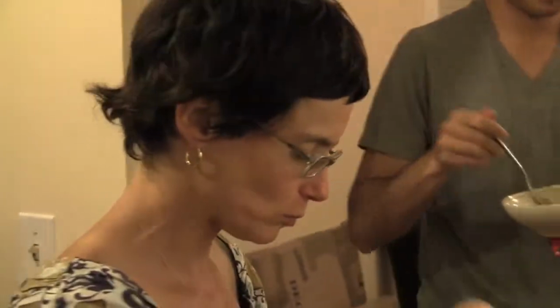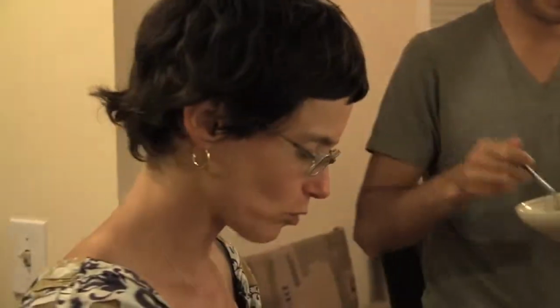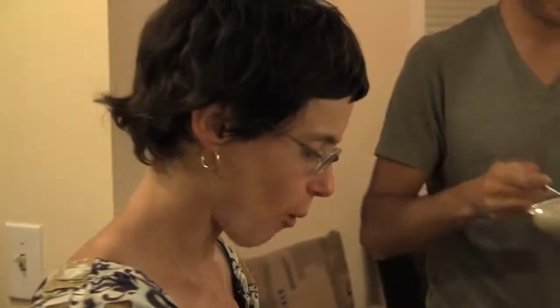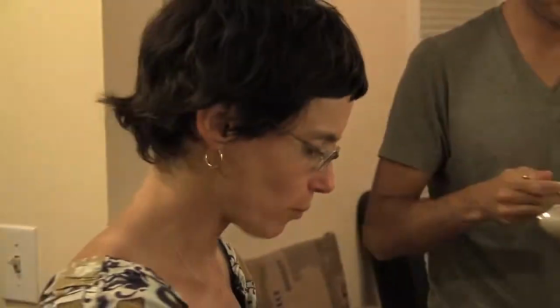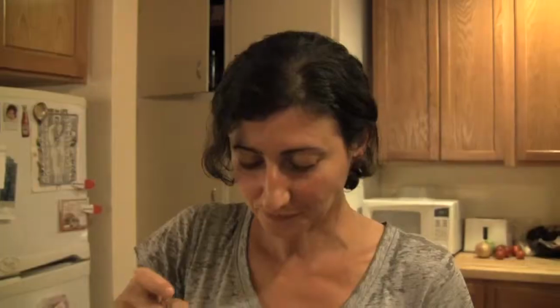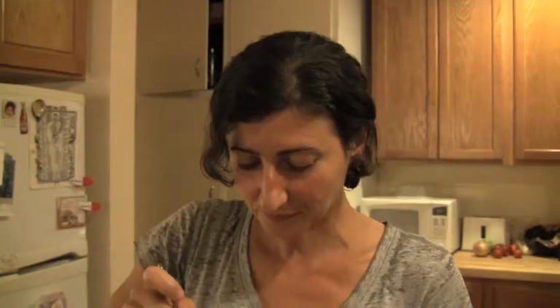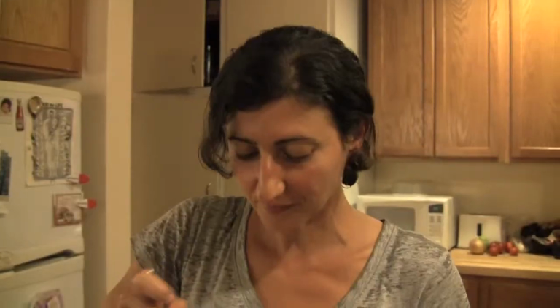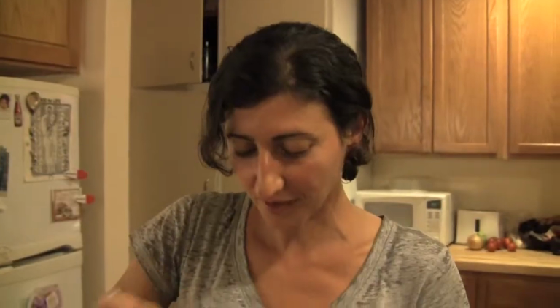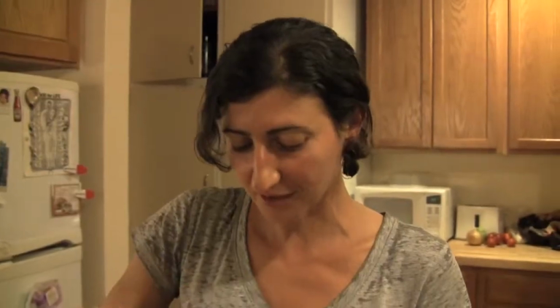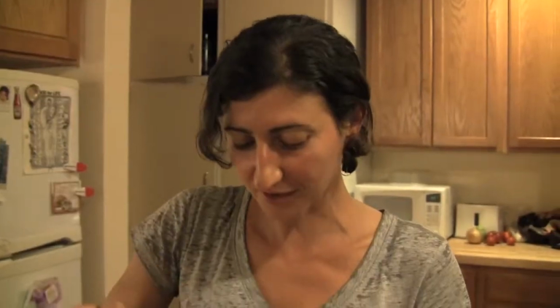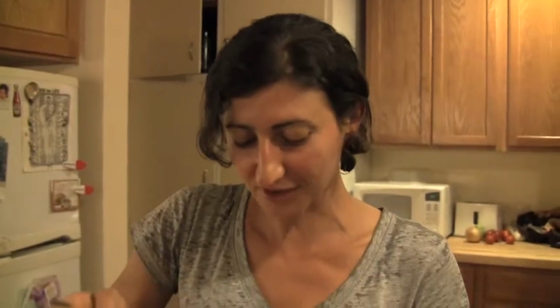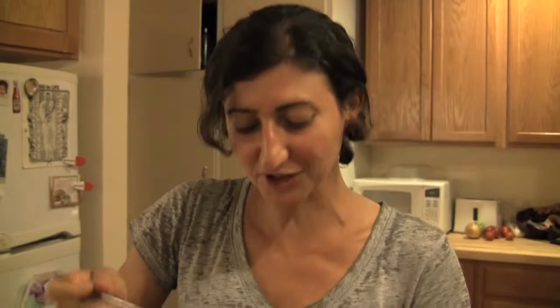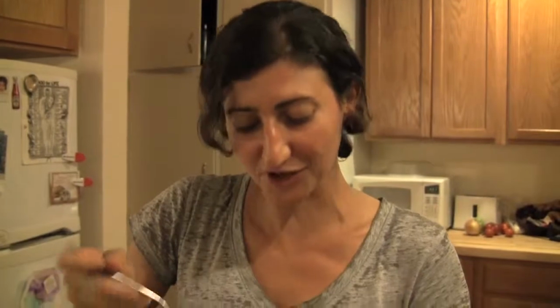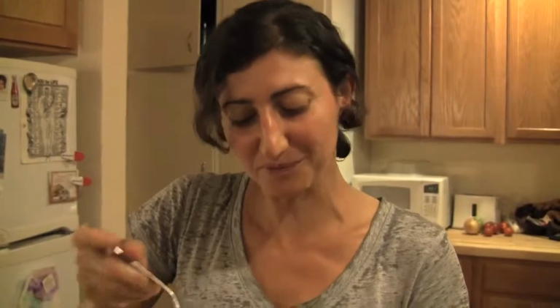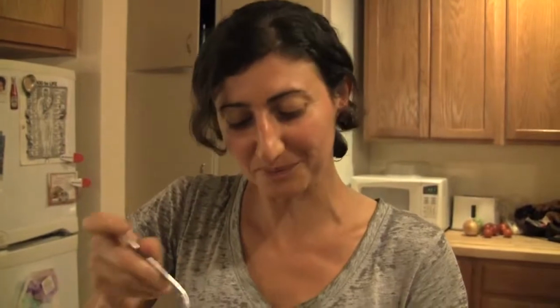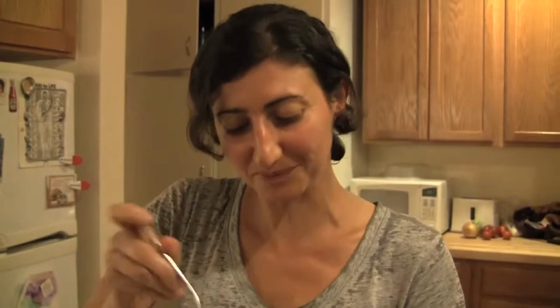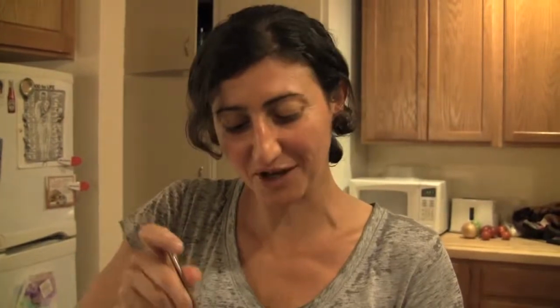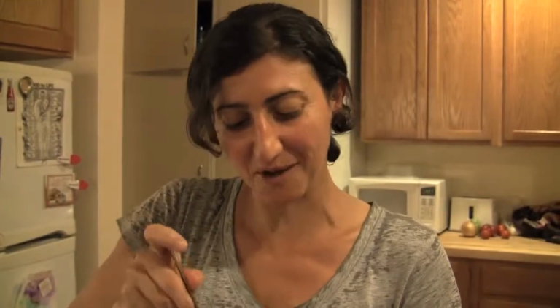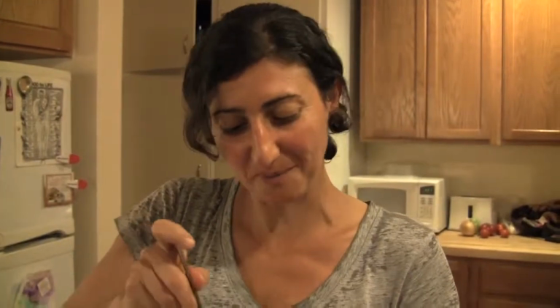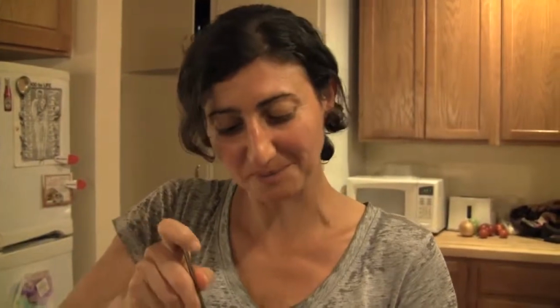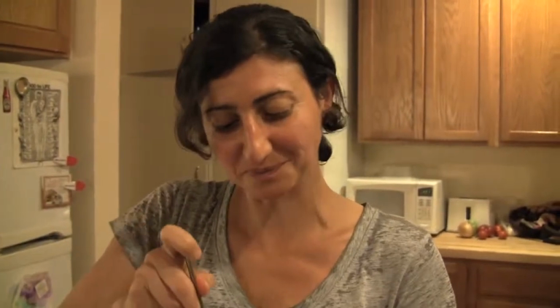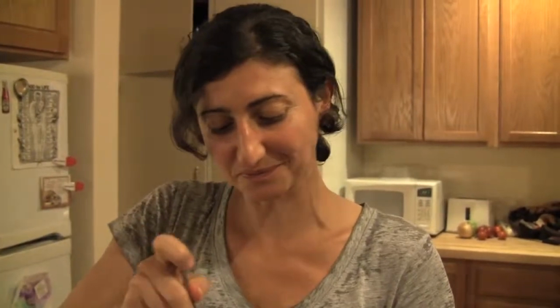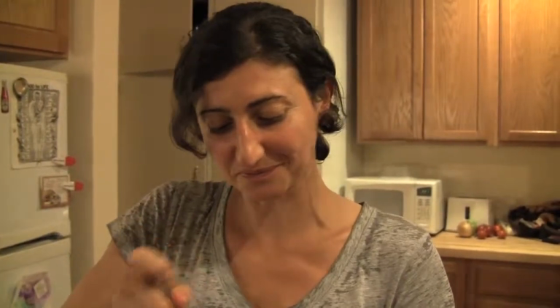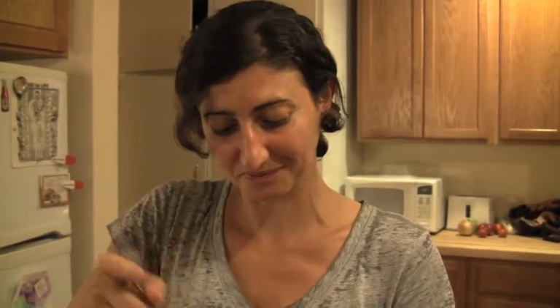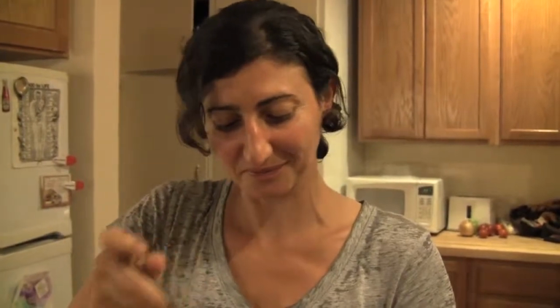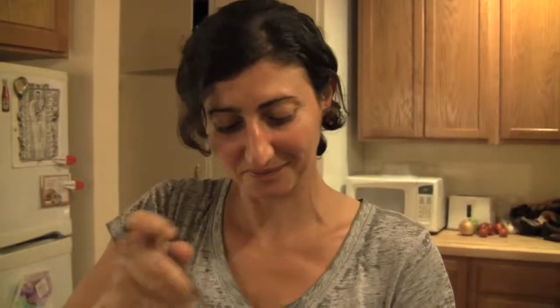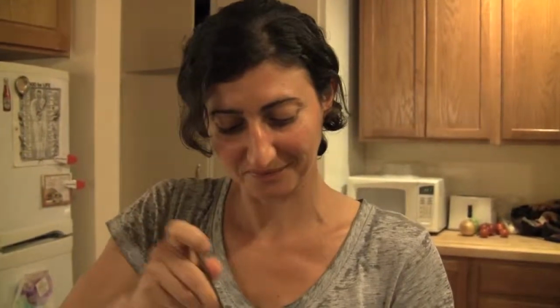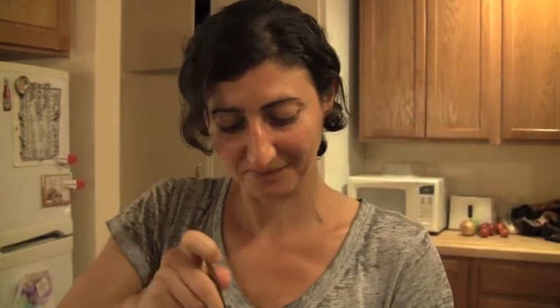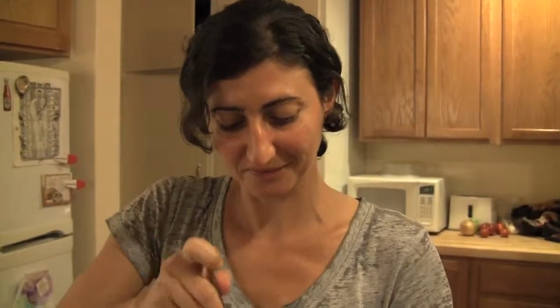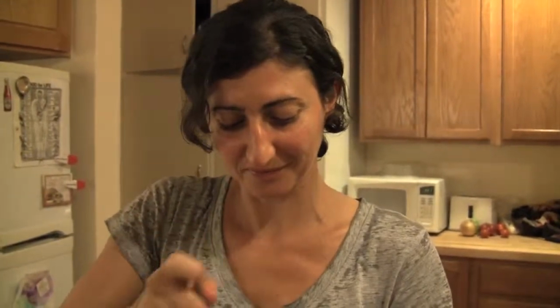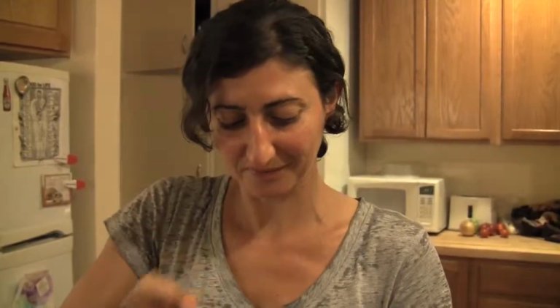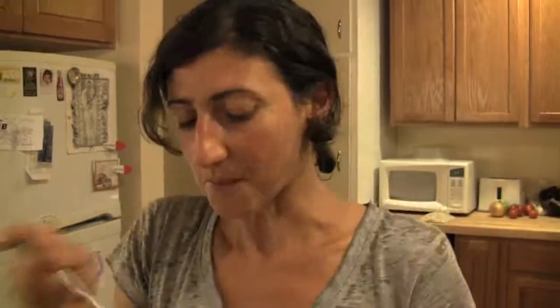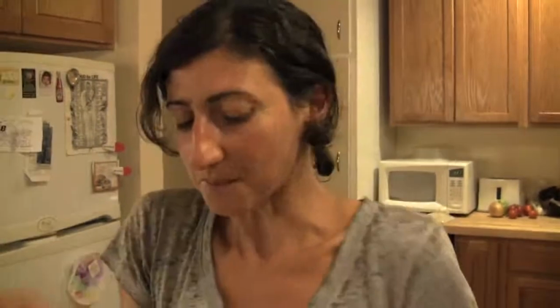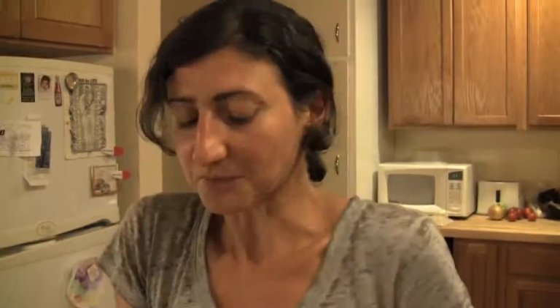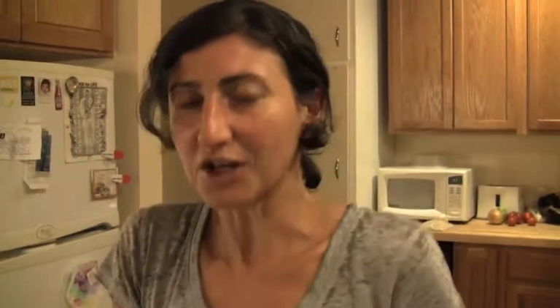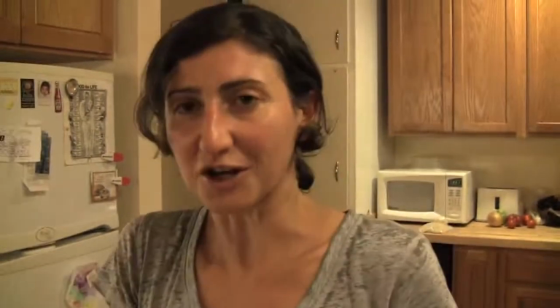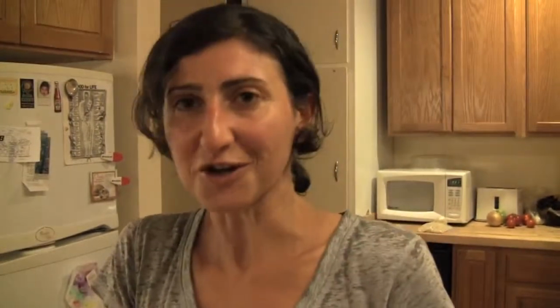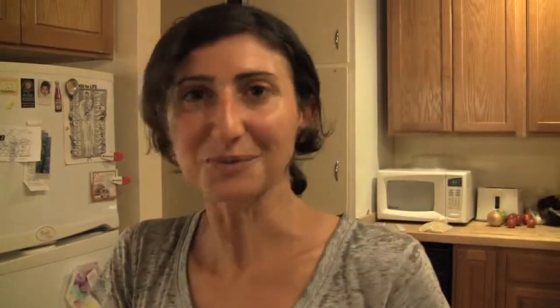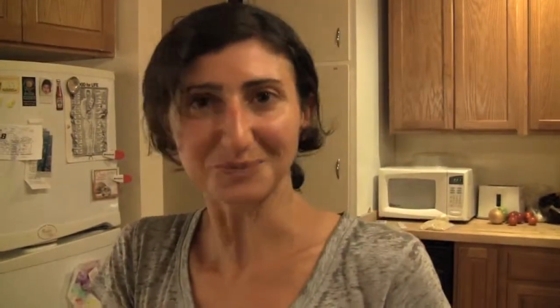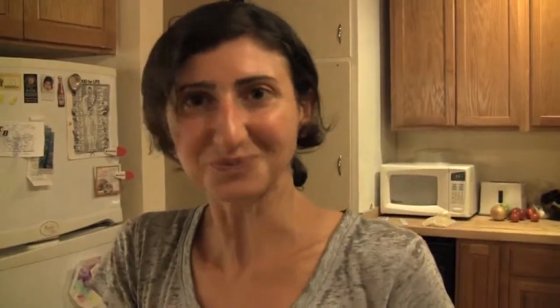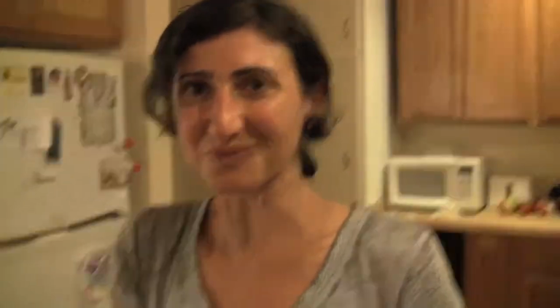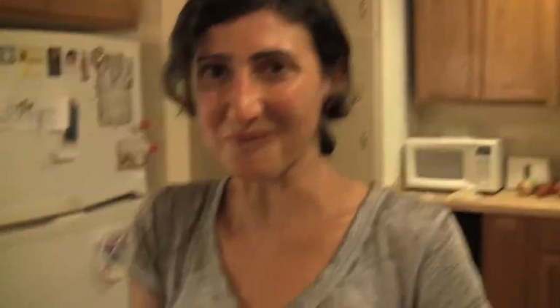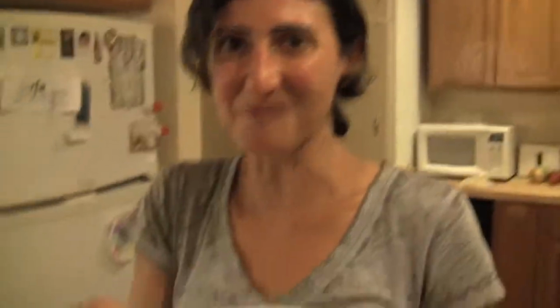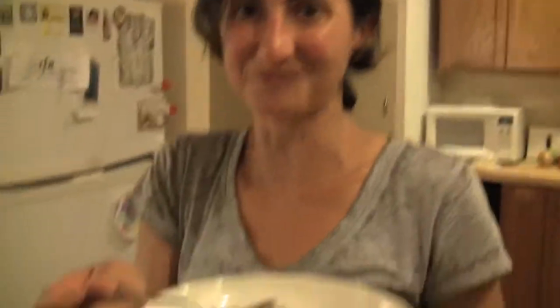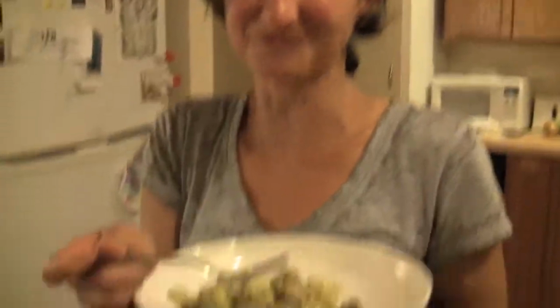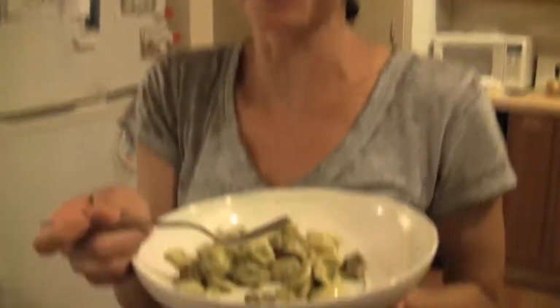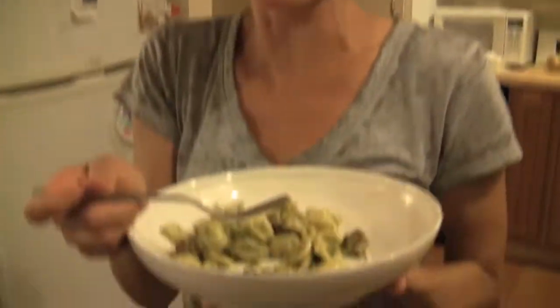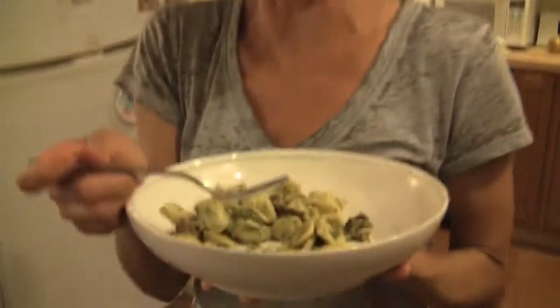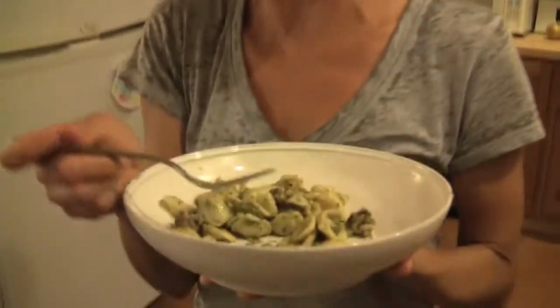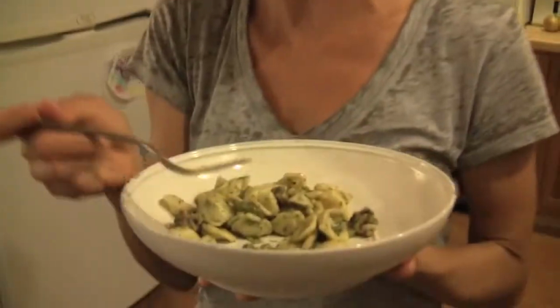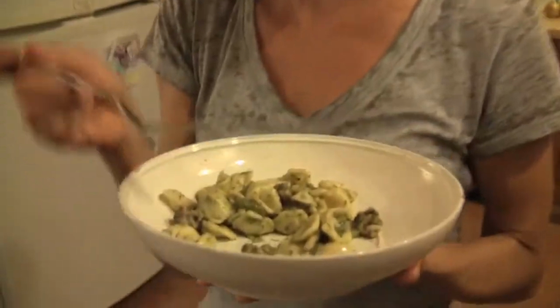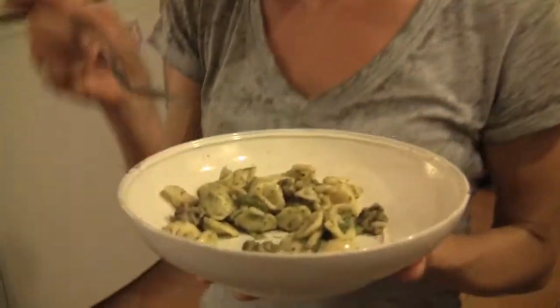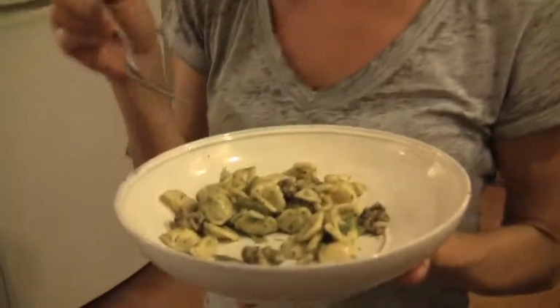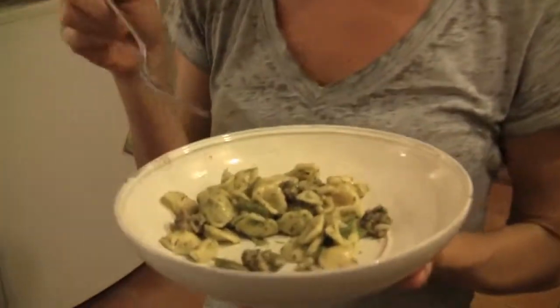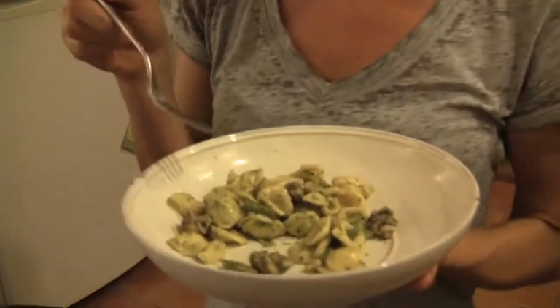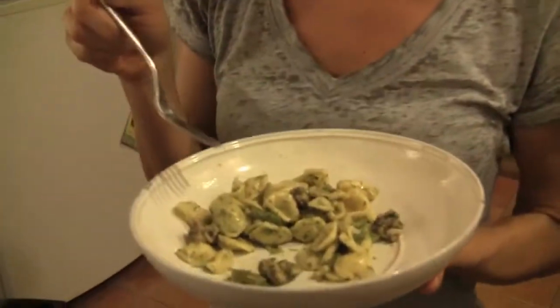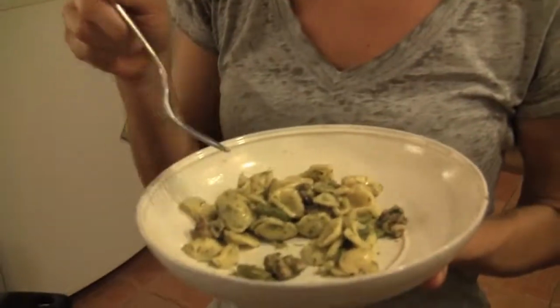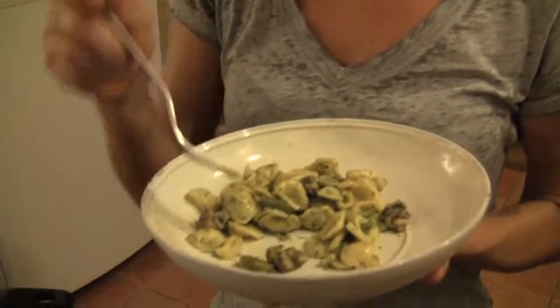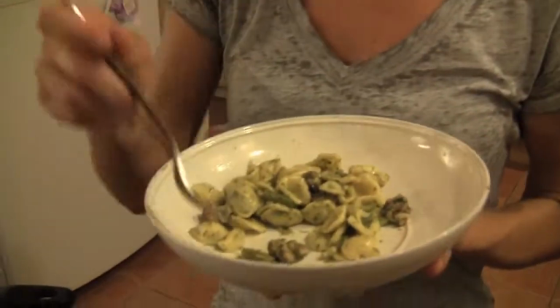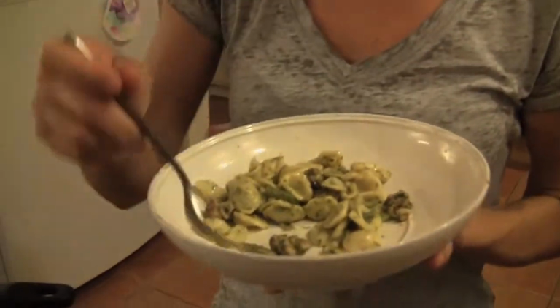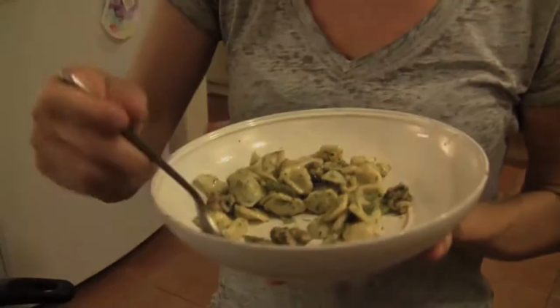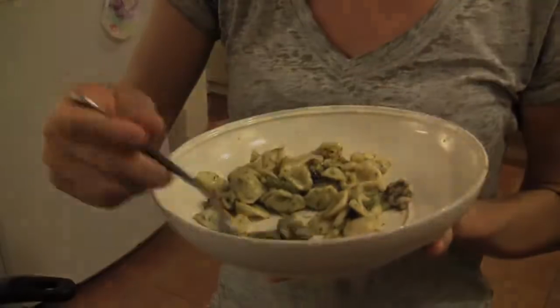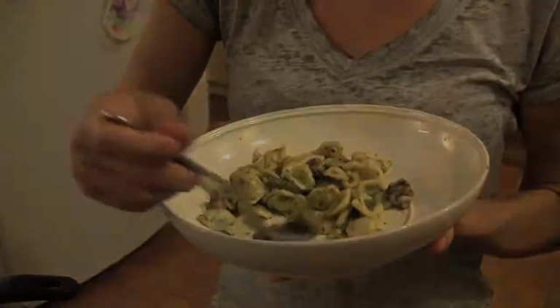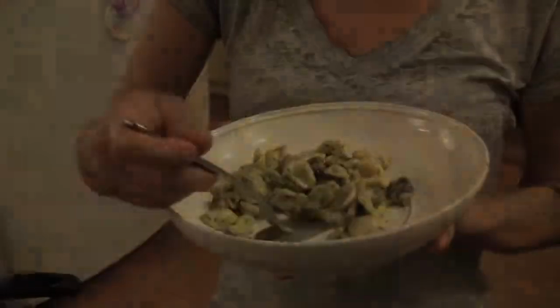I think it's good. I like it. It's okay — actually, it's so good.